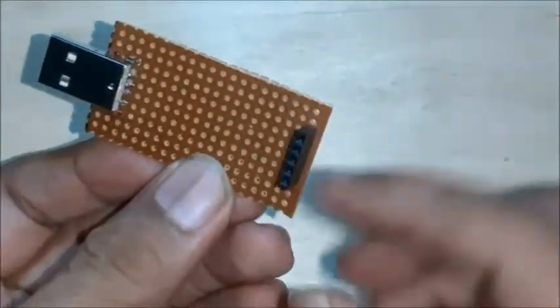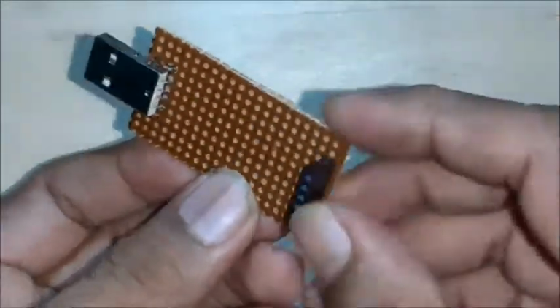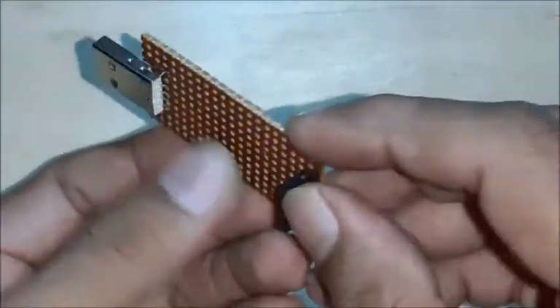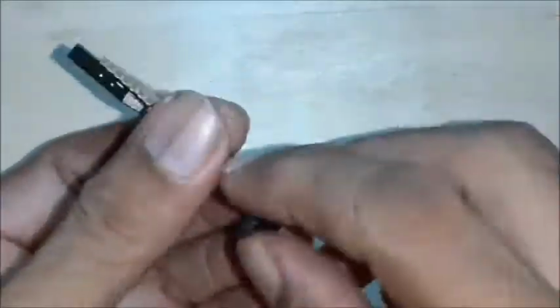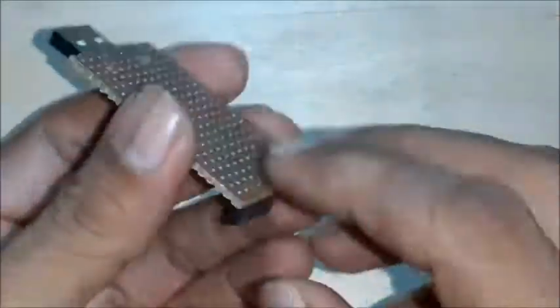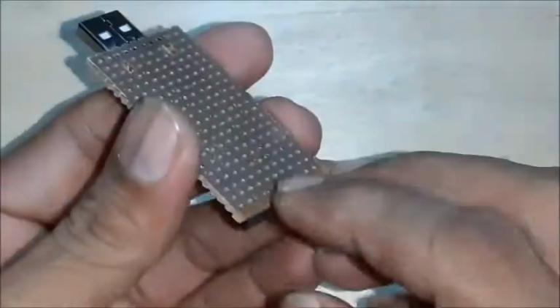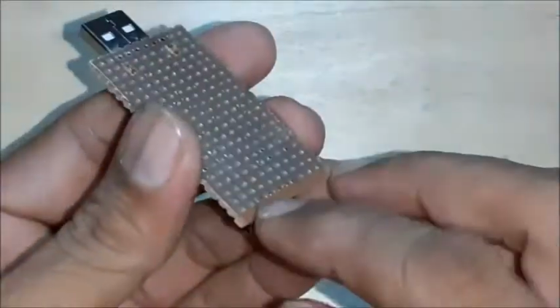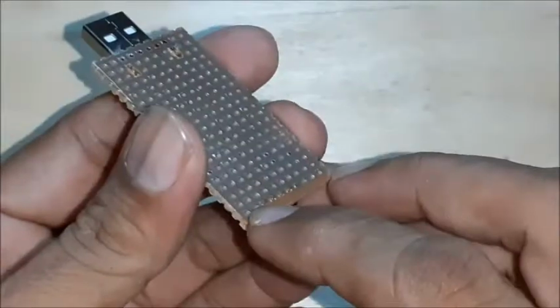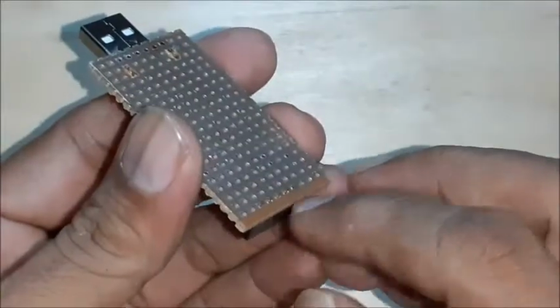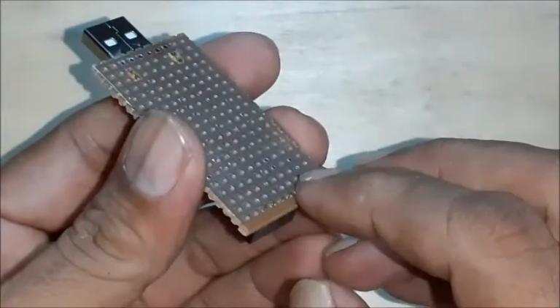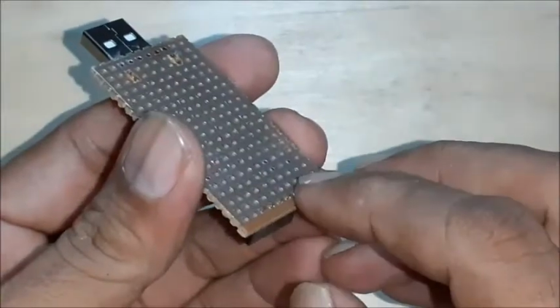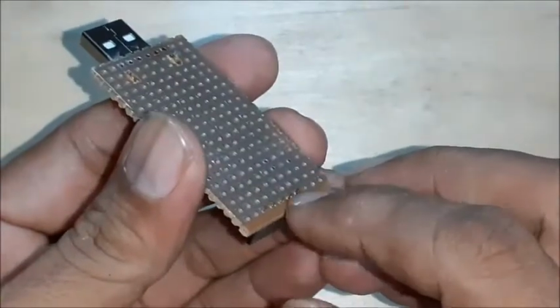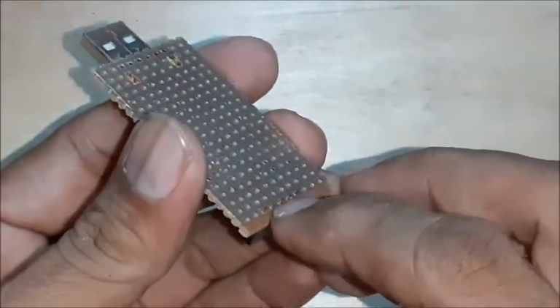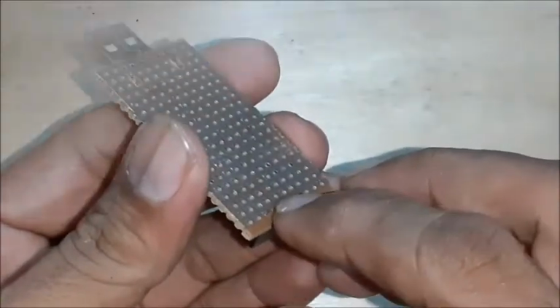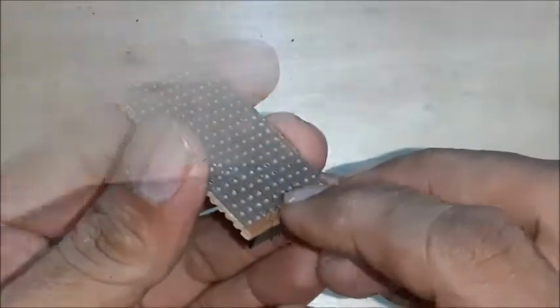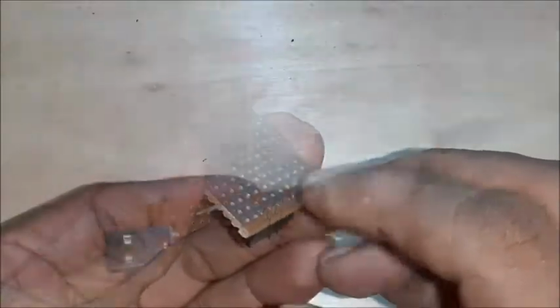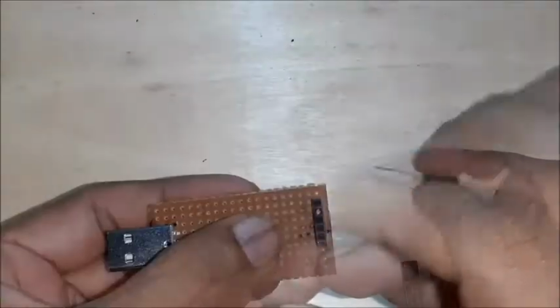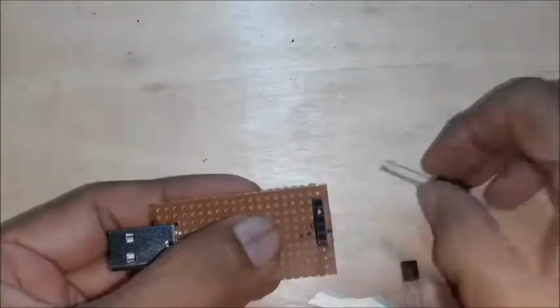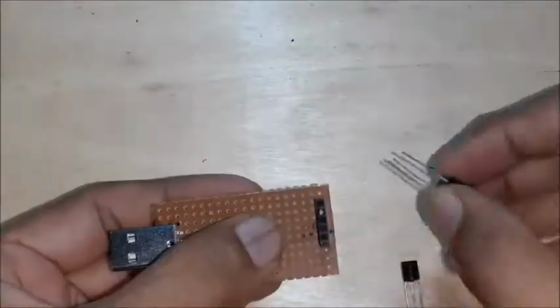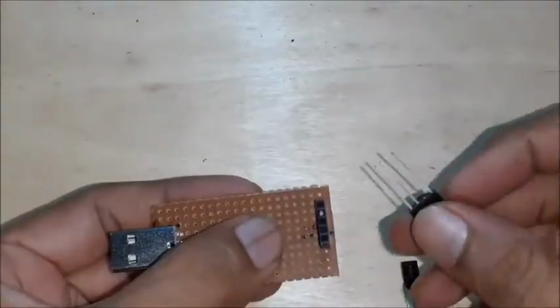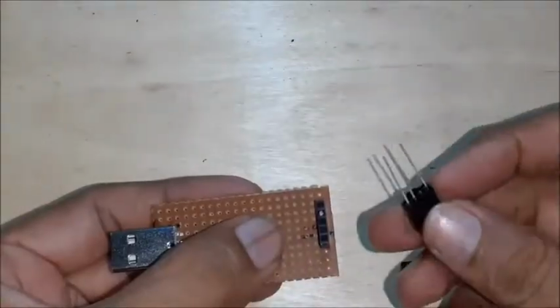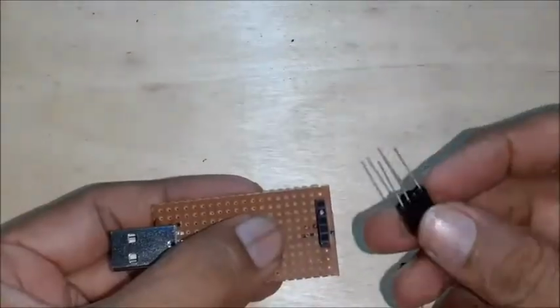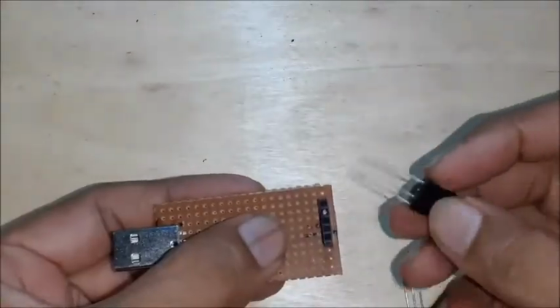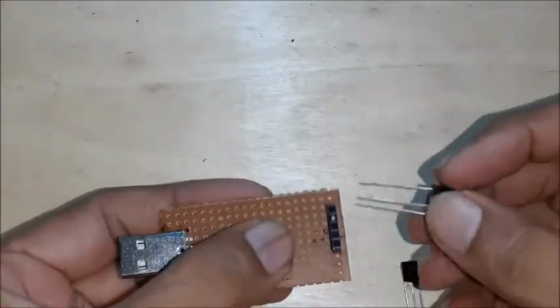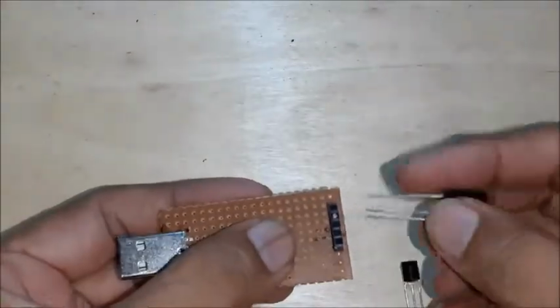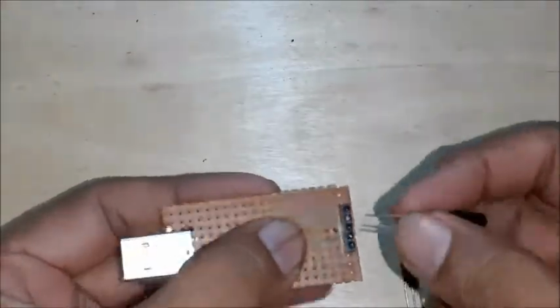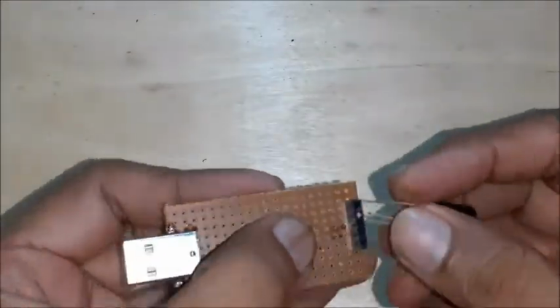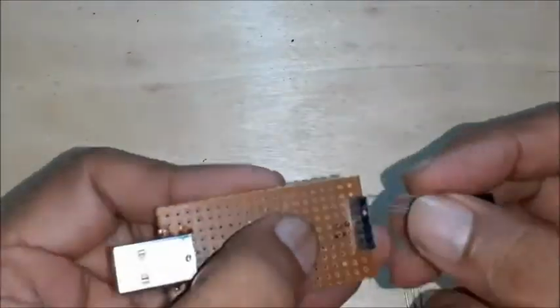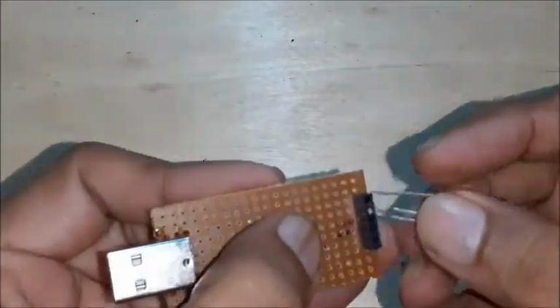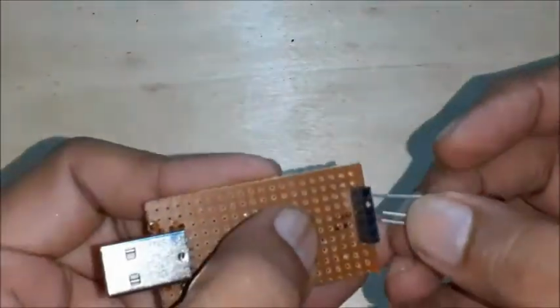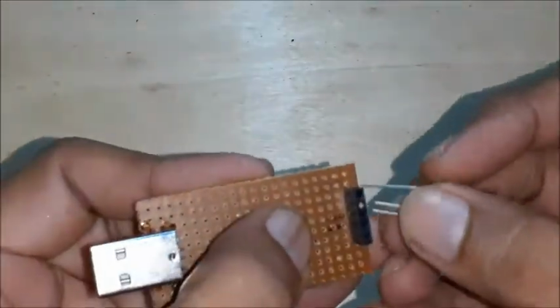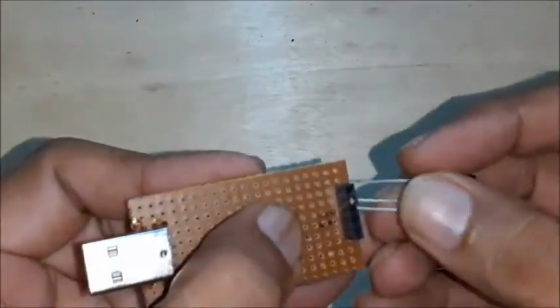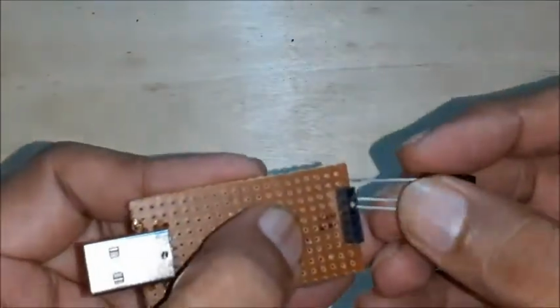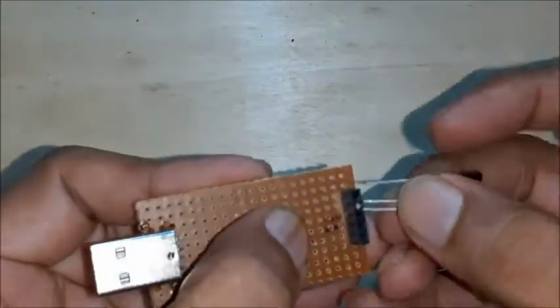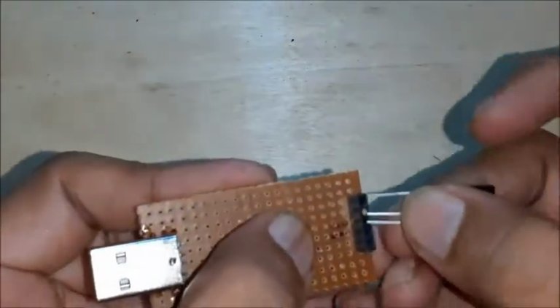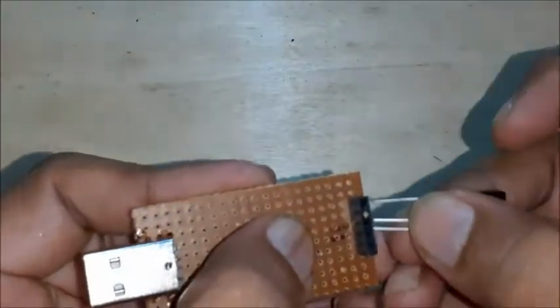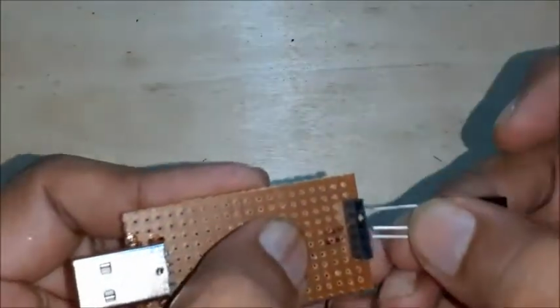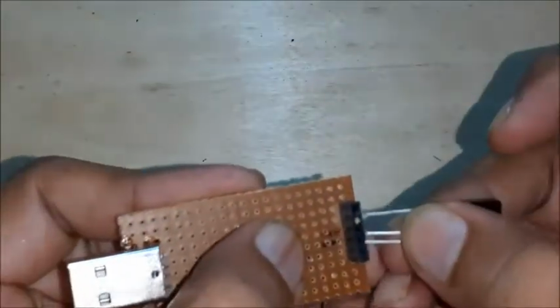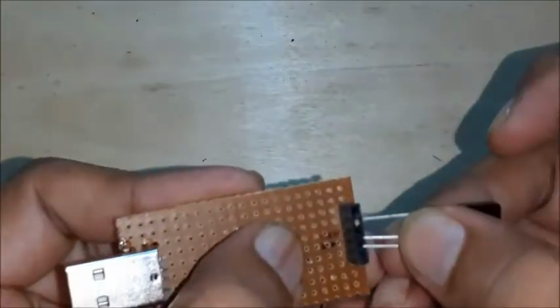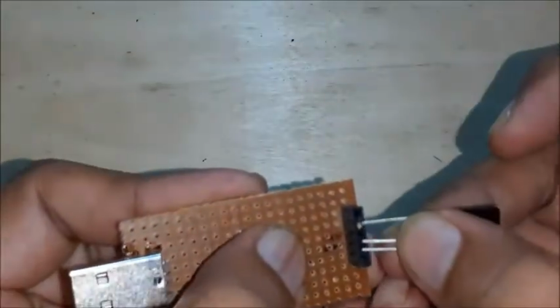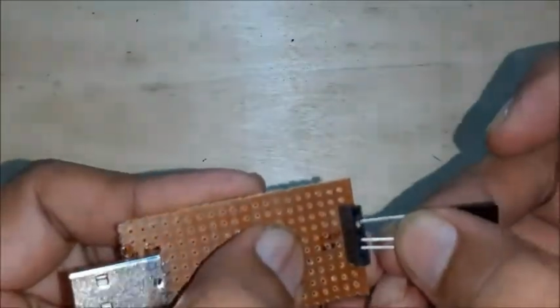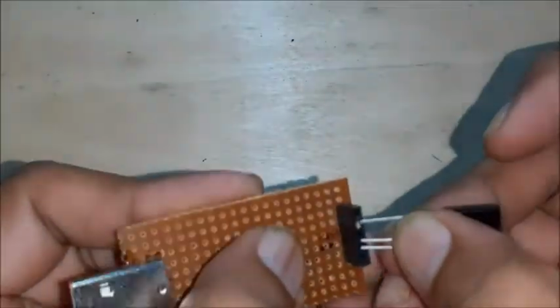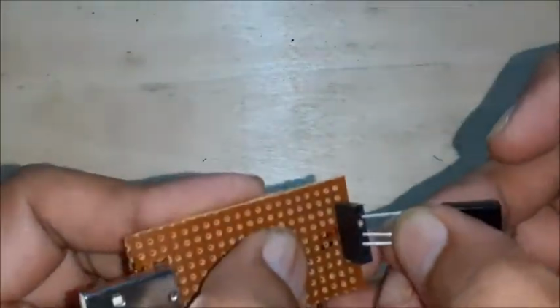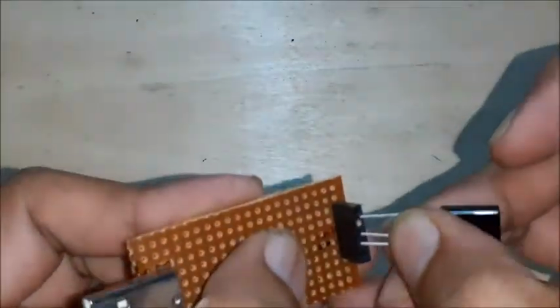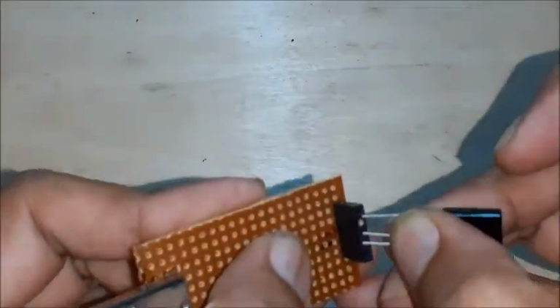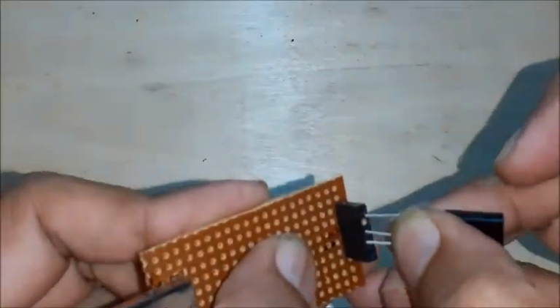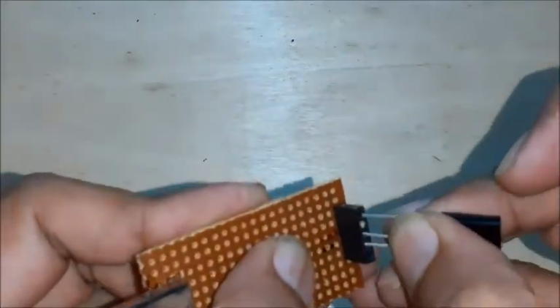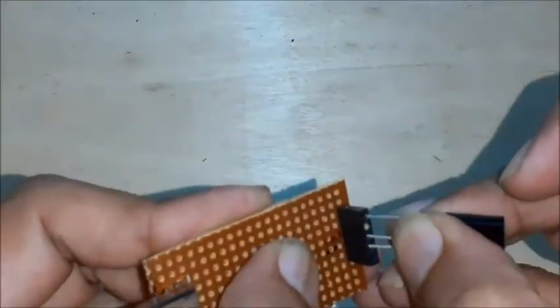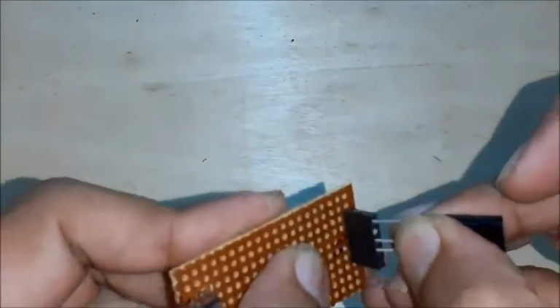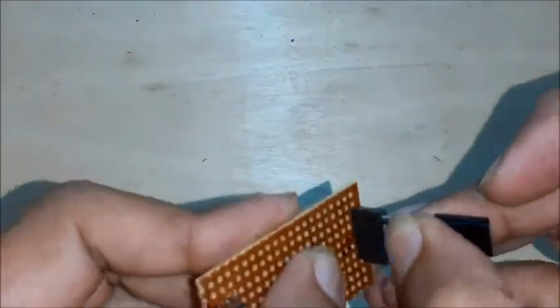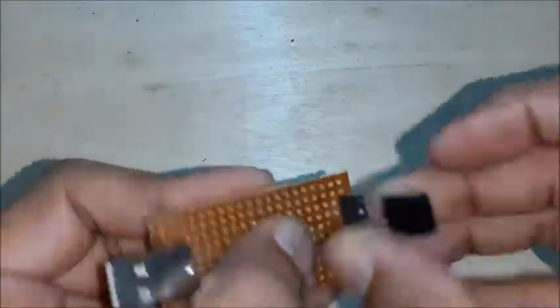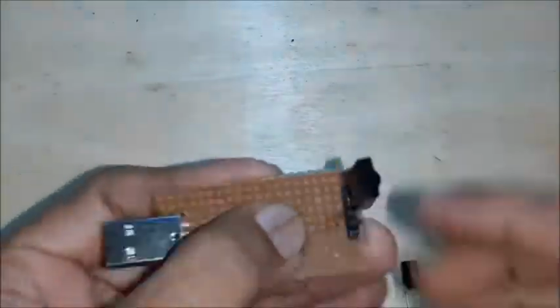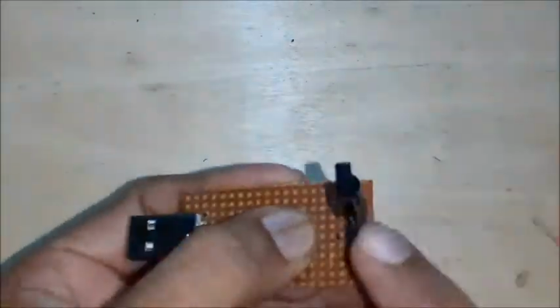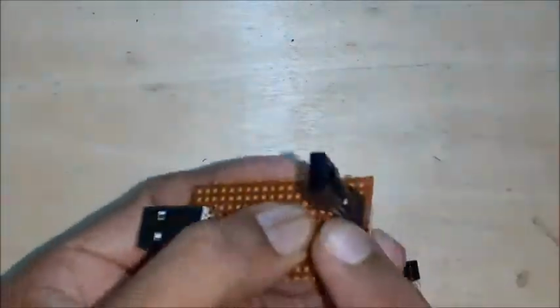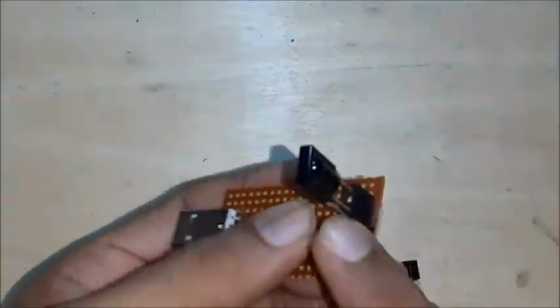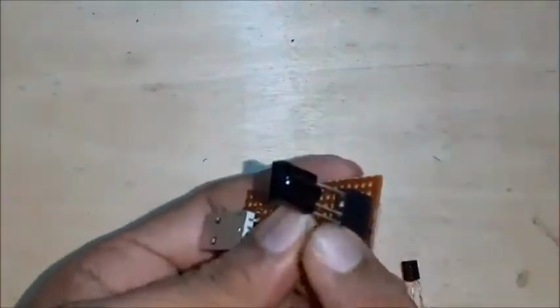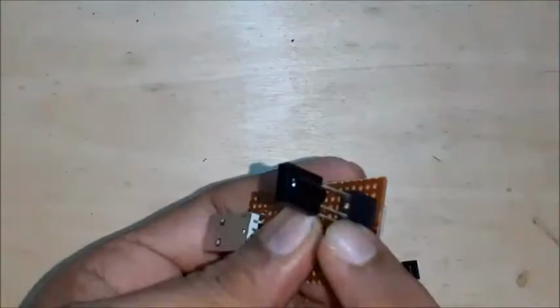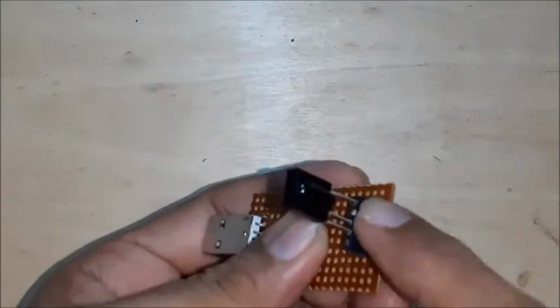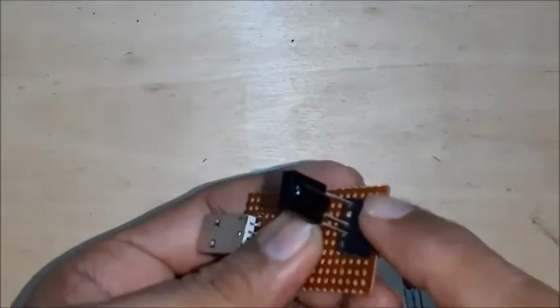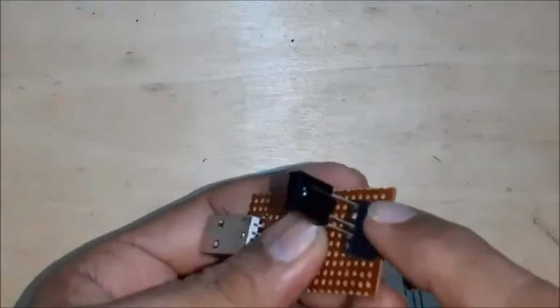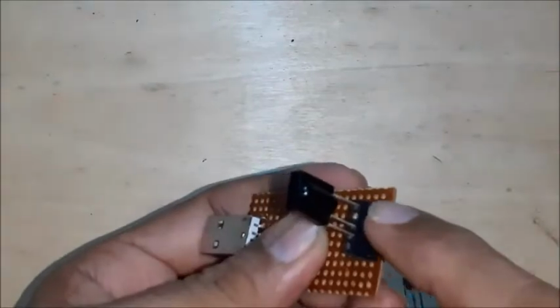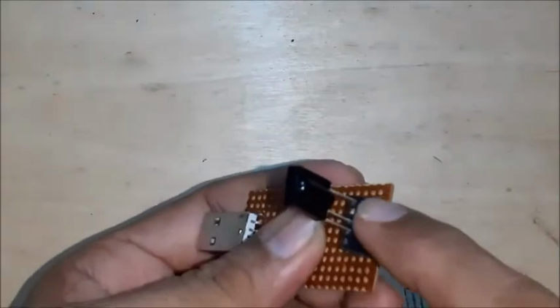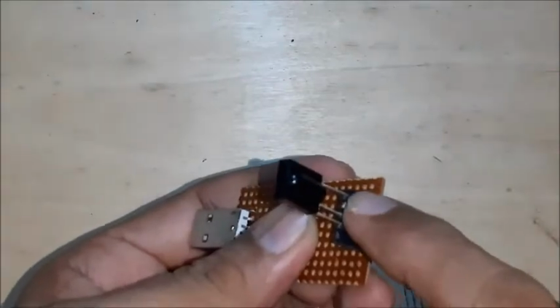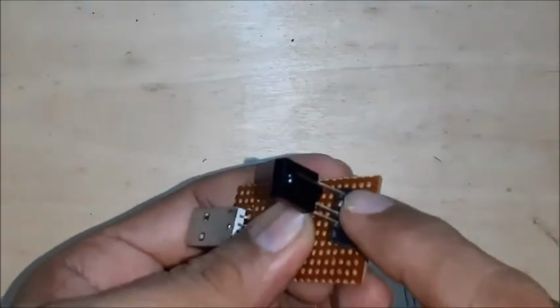Check the berg strip with all possible pinouts of IR sensors, and close the unused holes of the berg strip to make it foolproof.